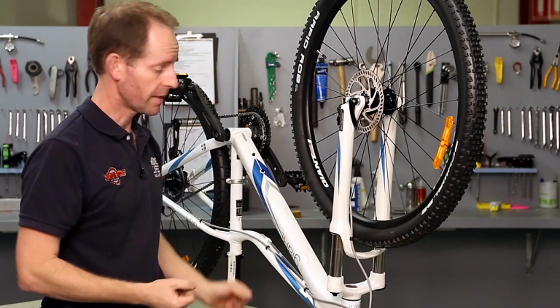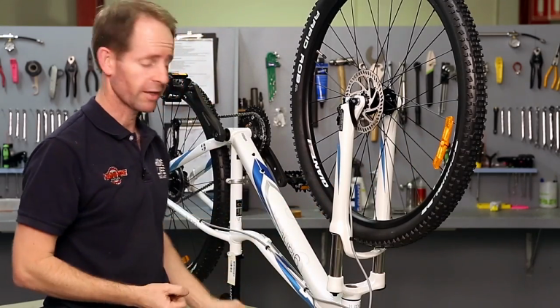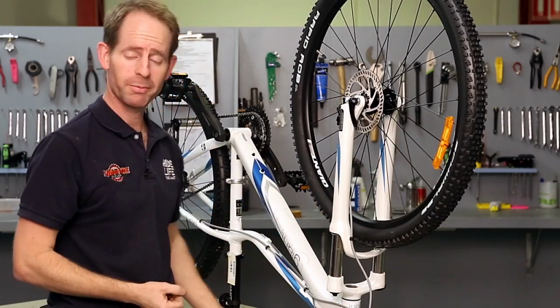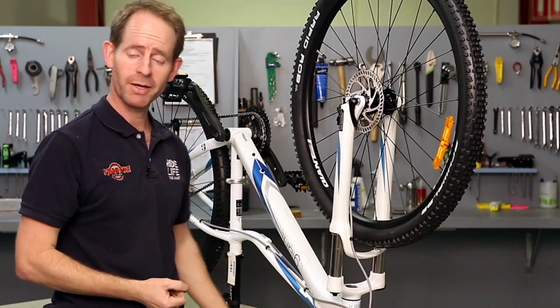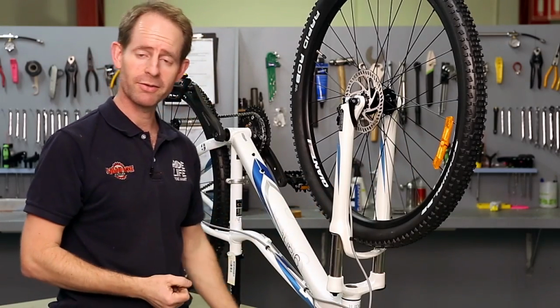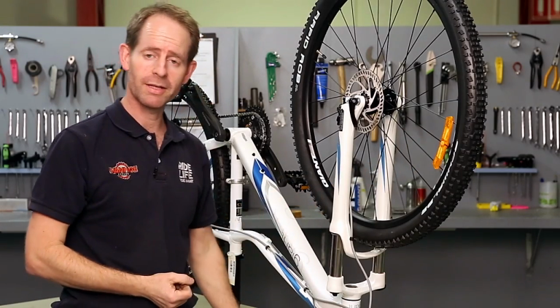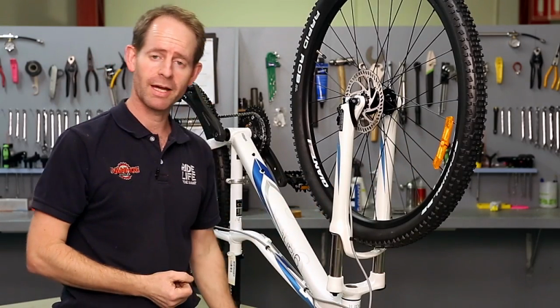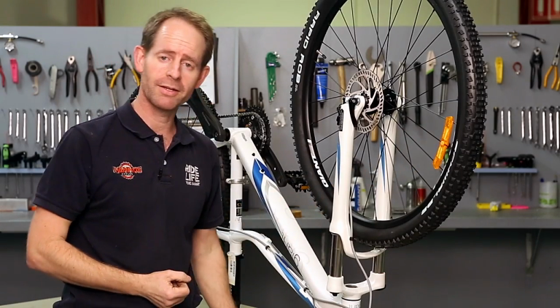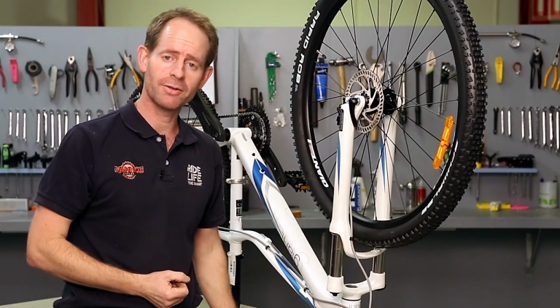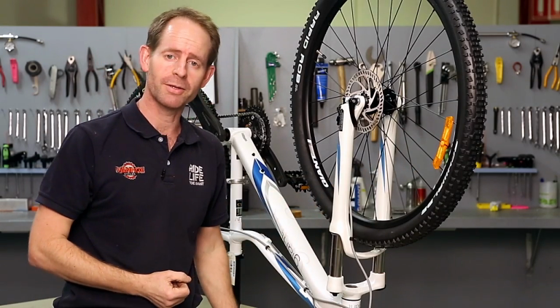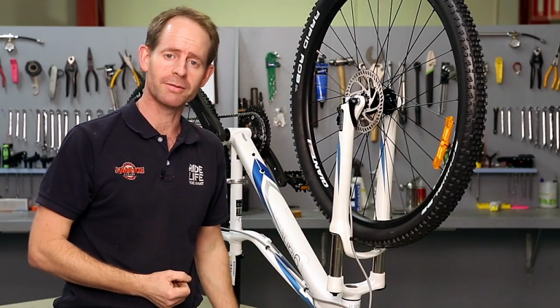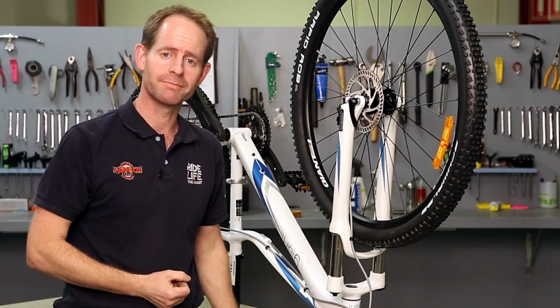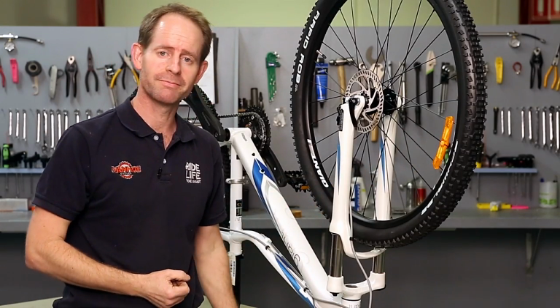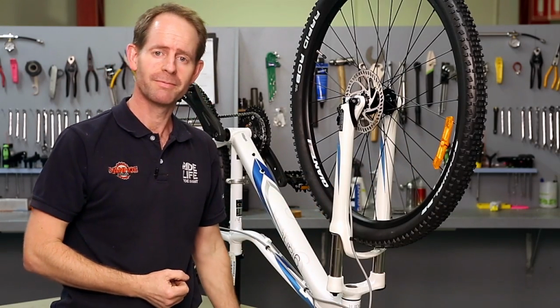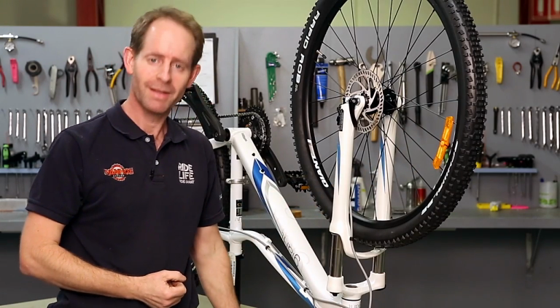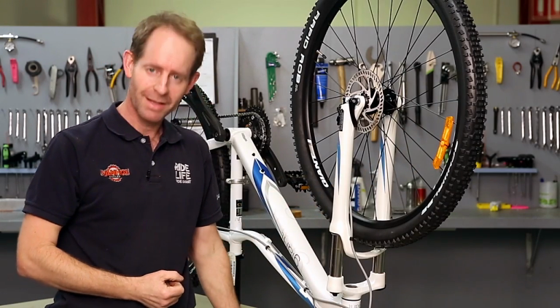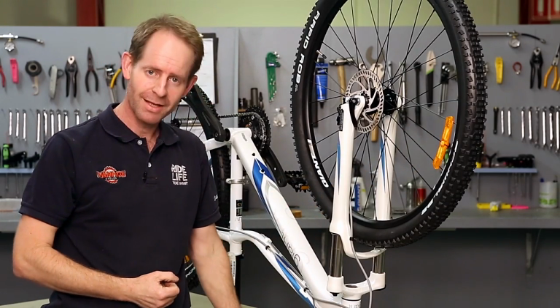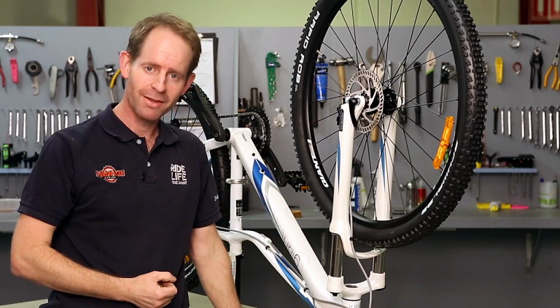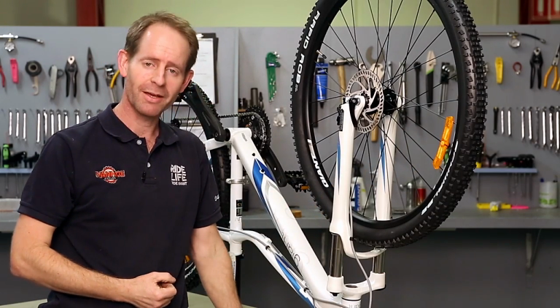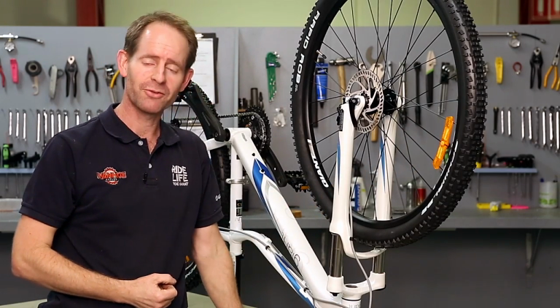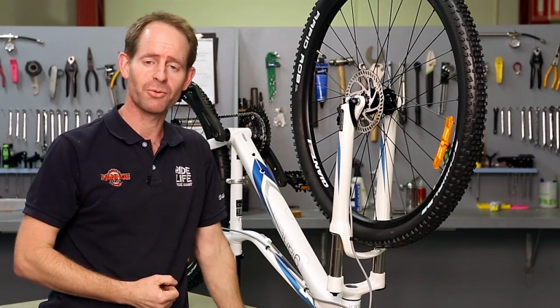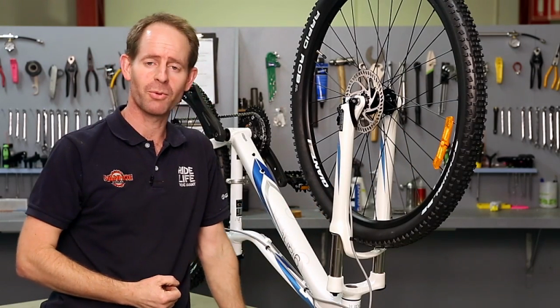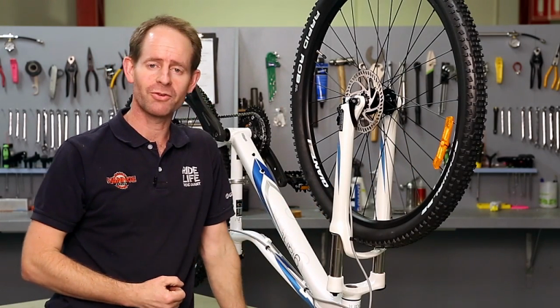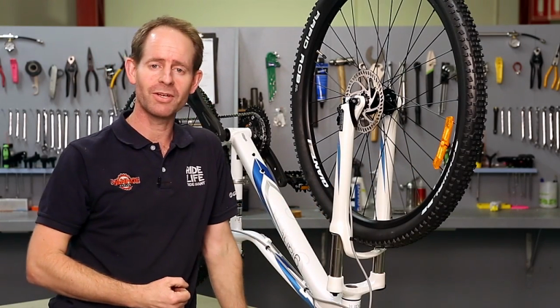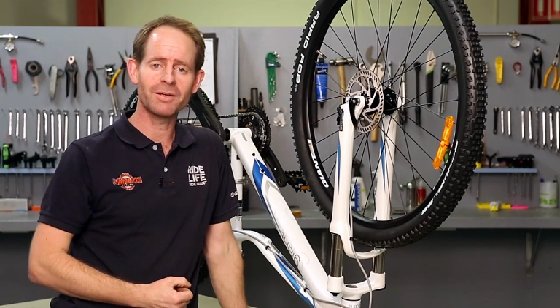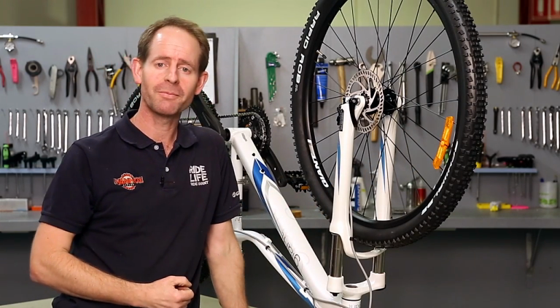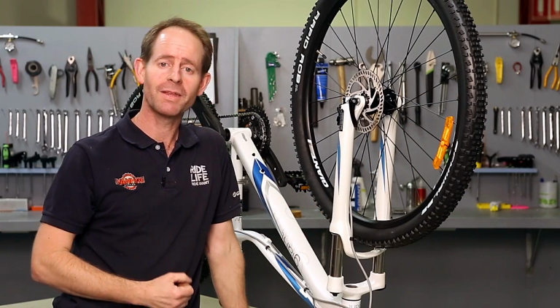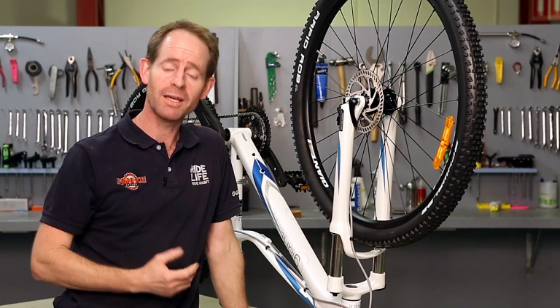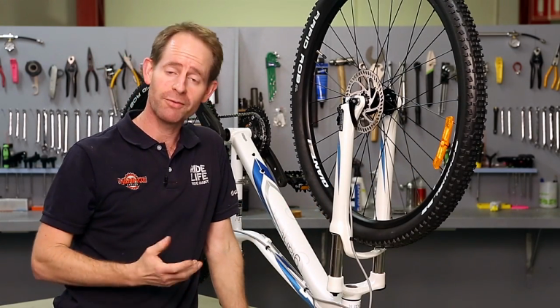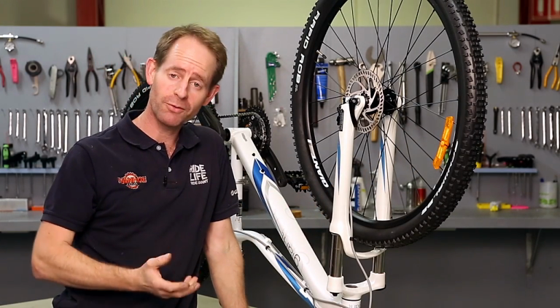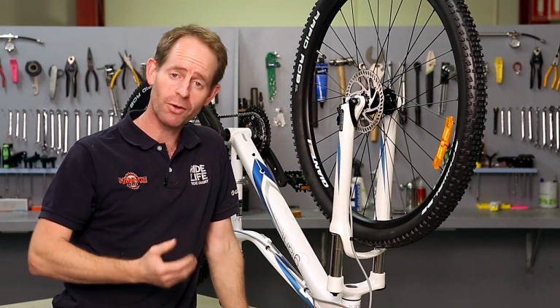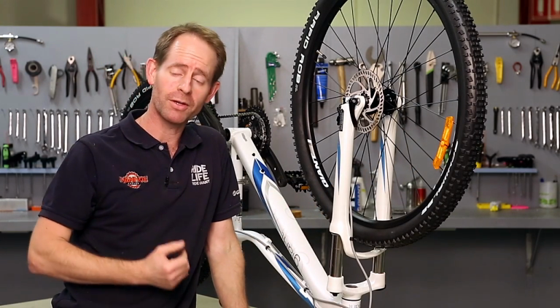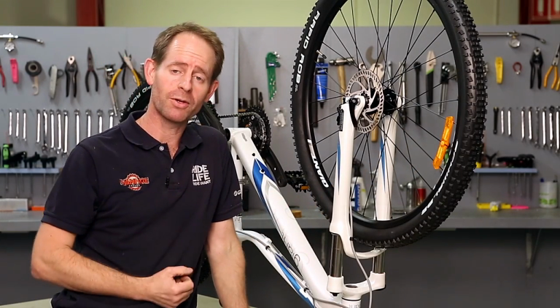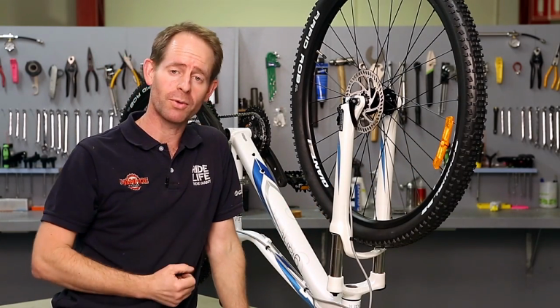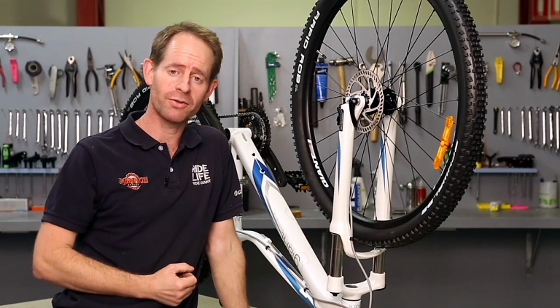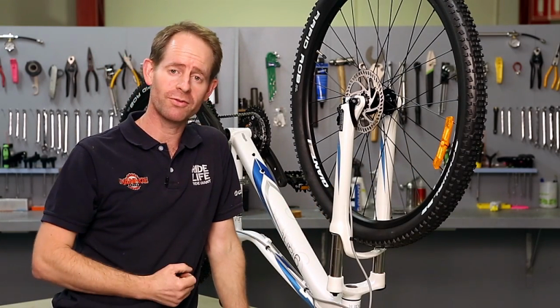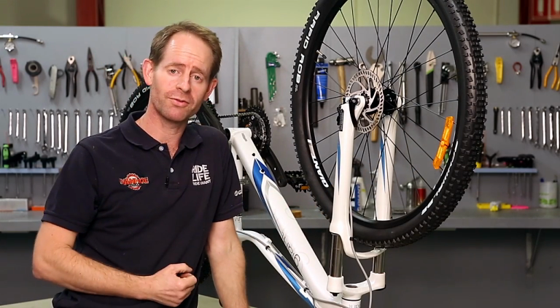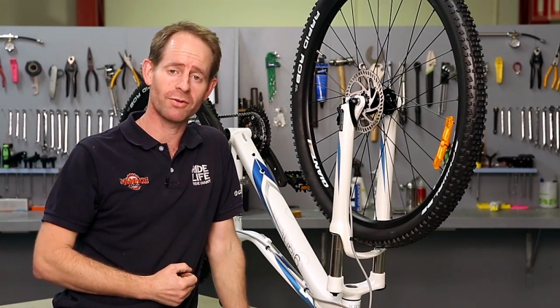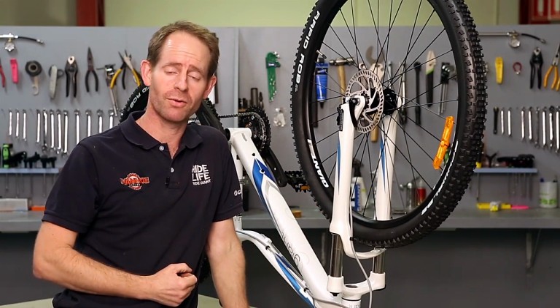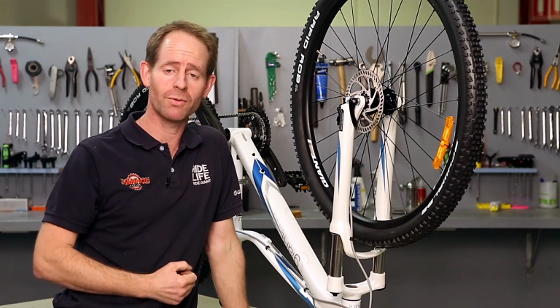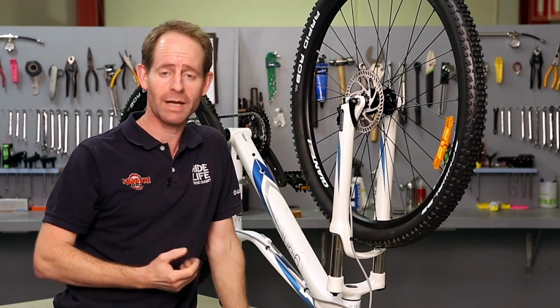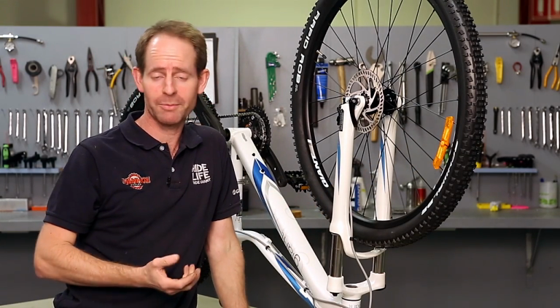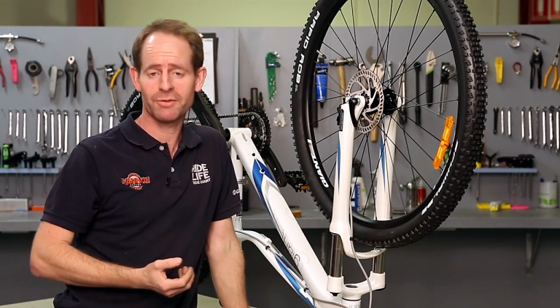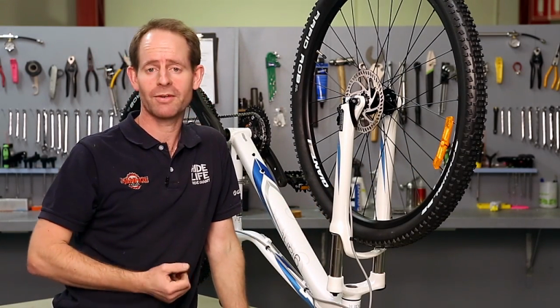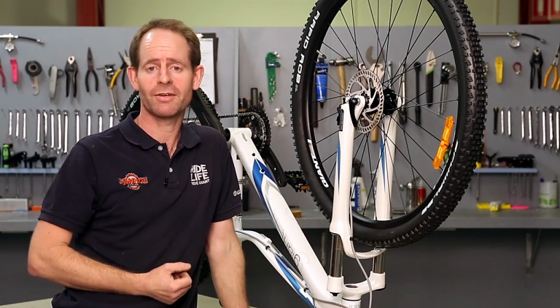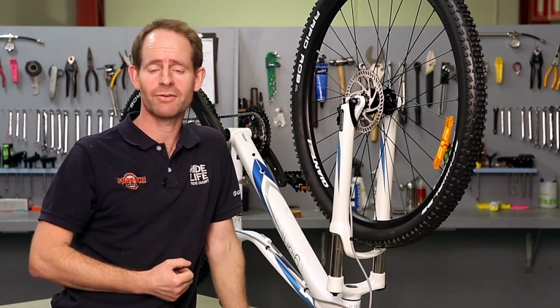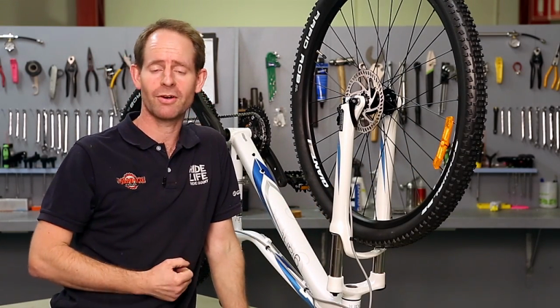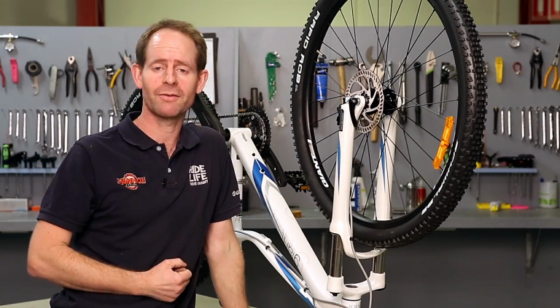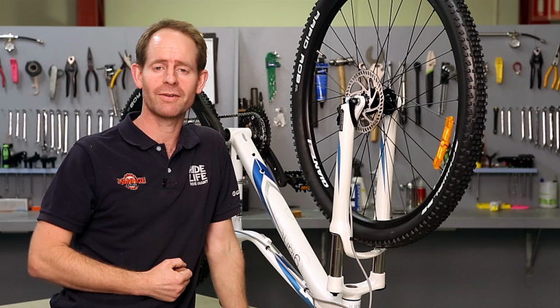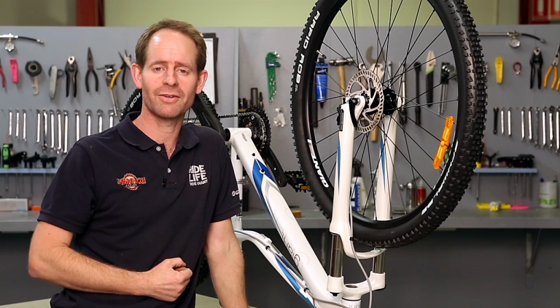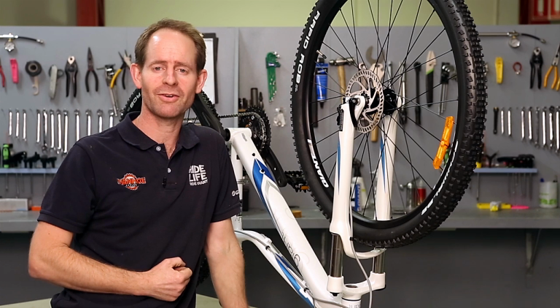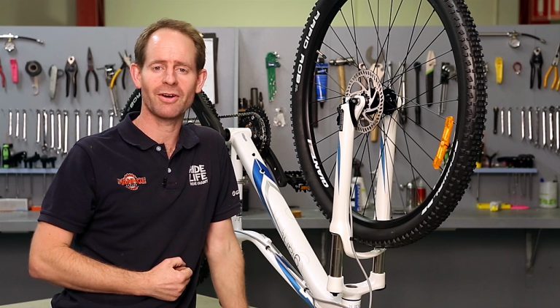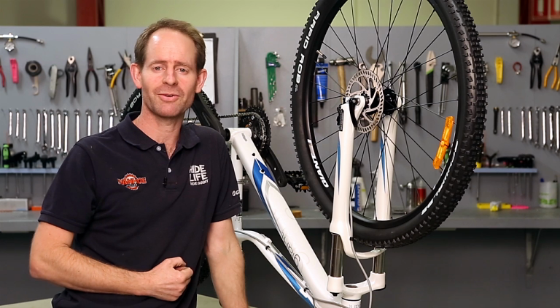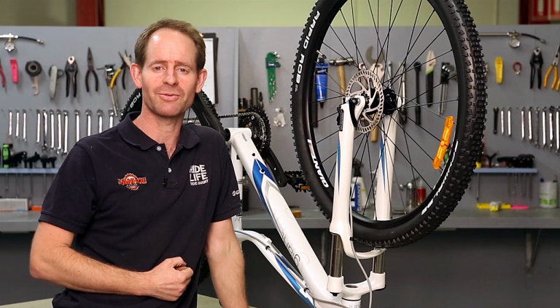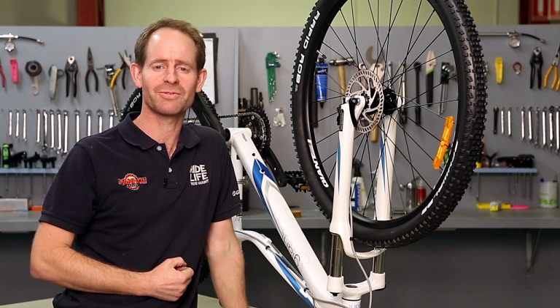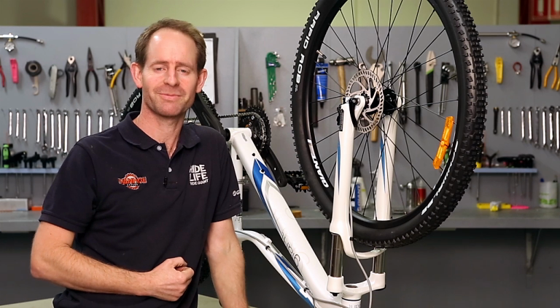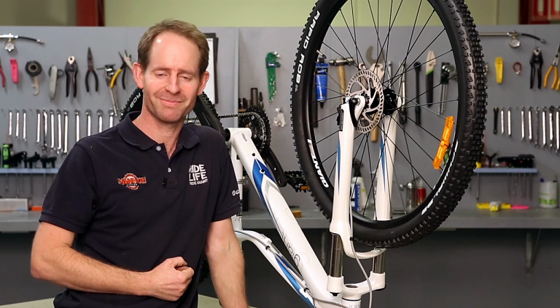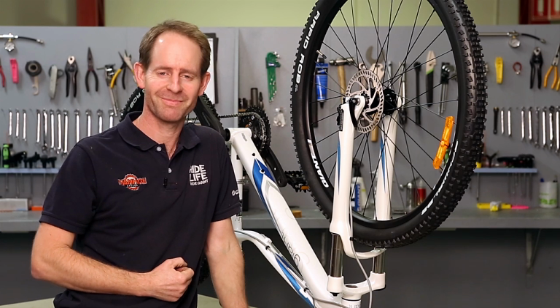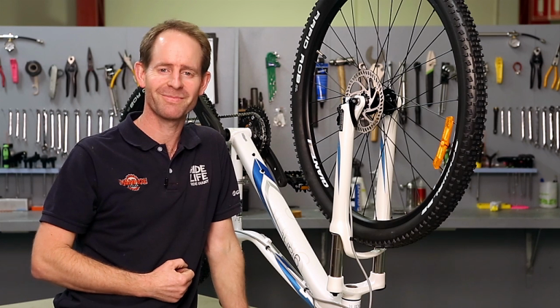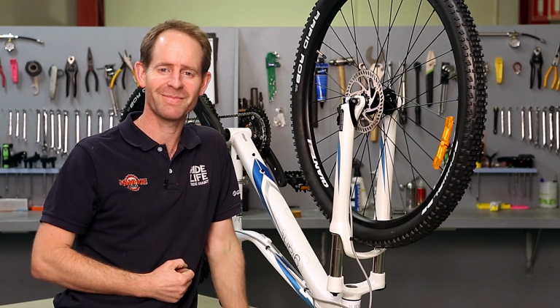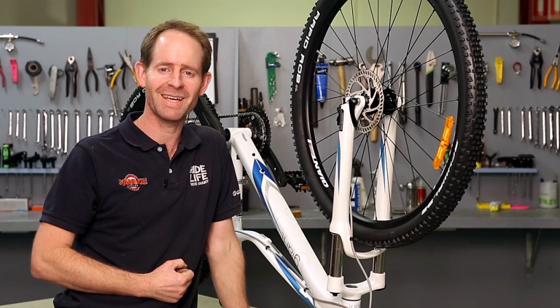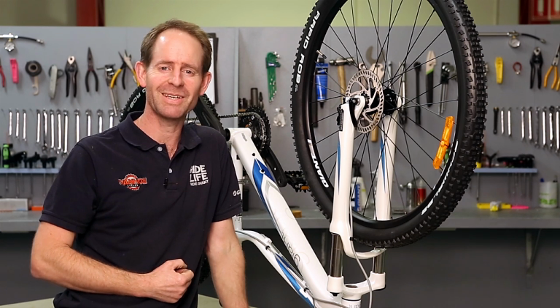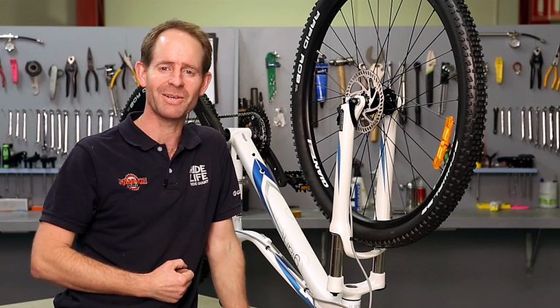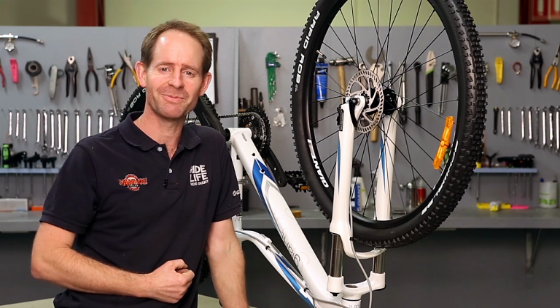That's basically how you do it. Thanks for watching. If you've got any questions at all, come and see us at Ivanhoe Cycles. Thank you.